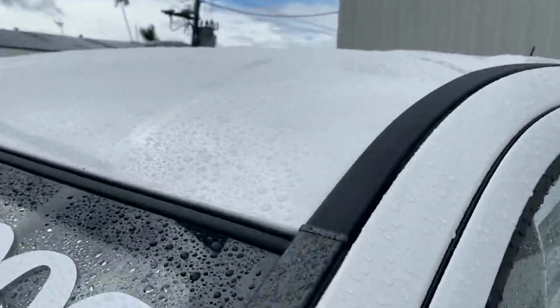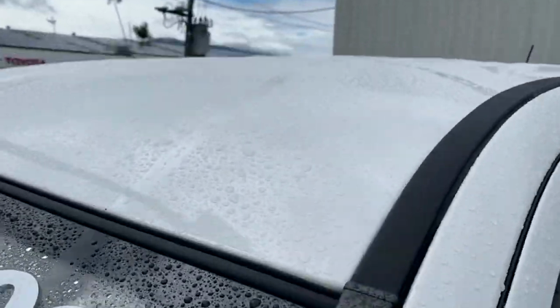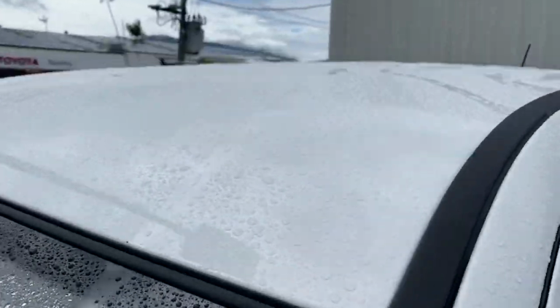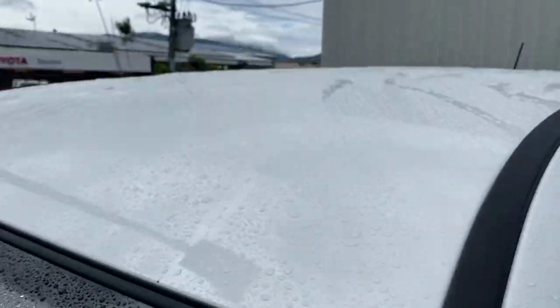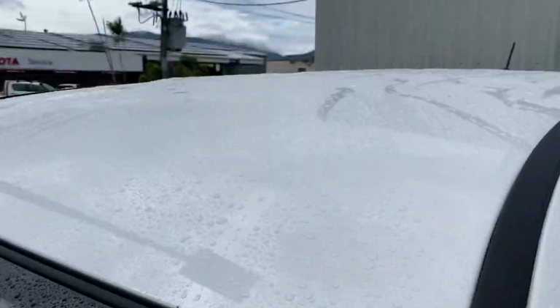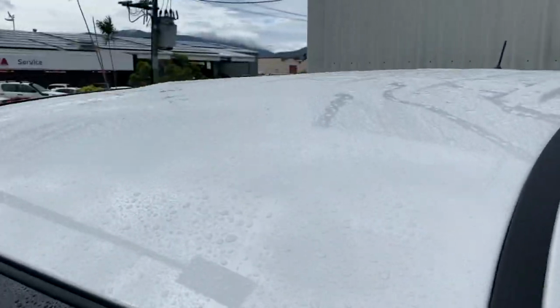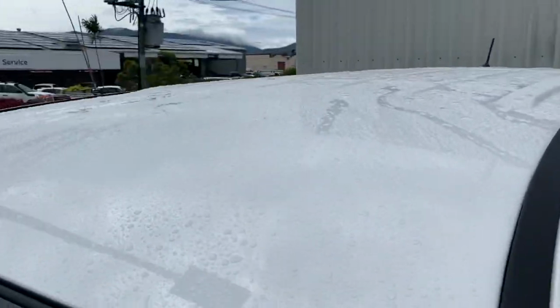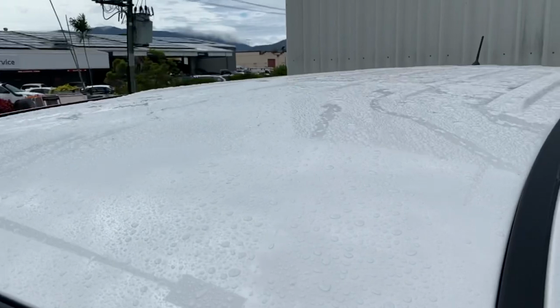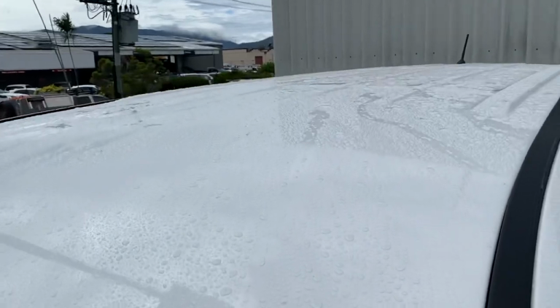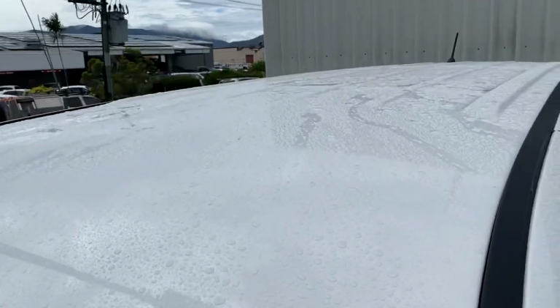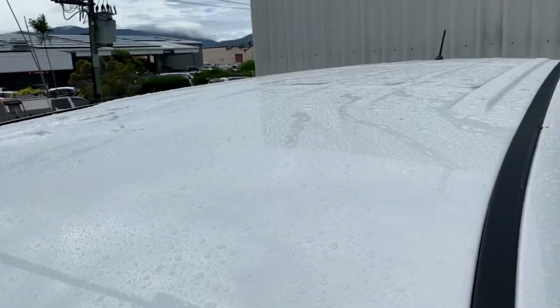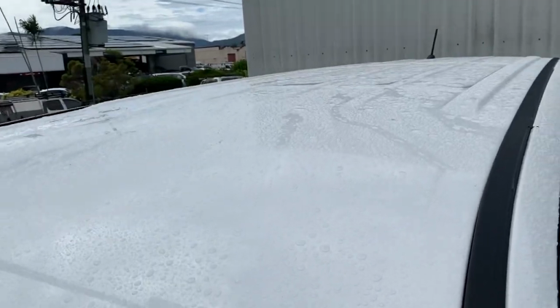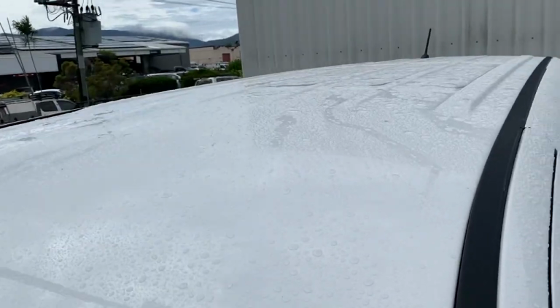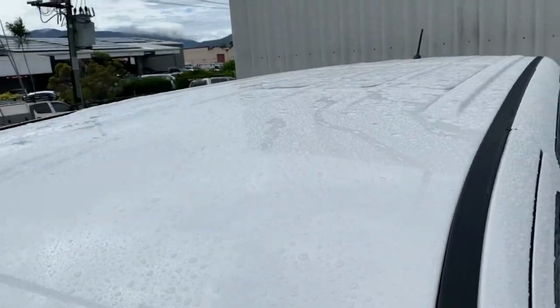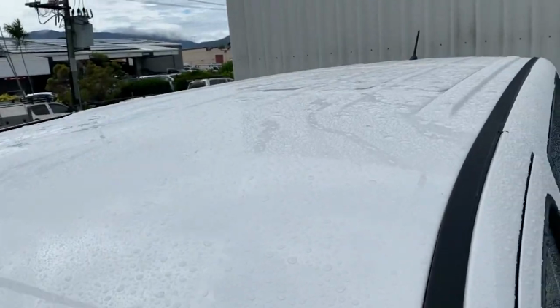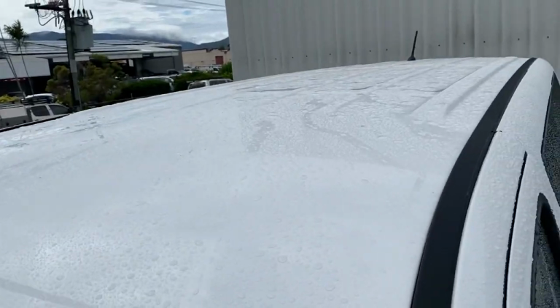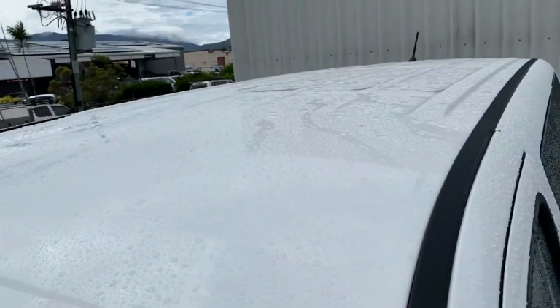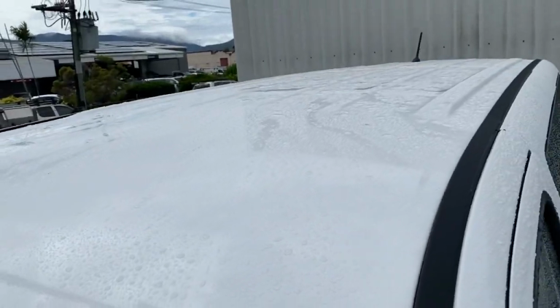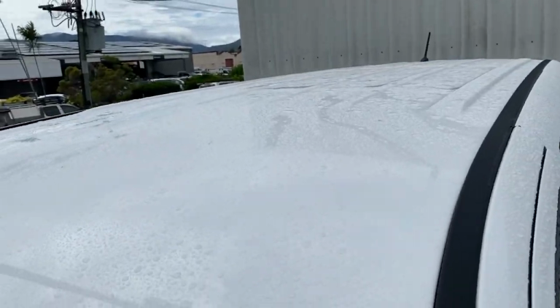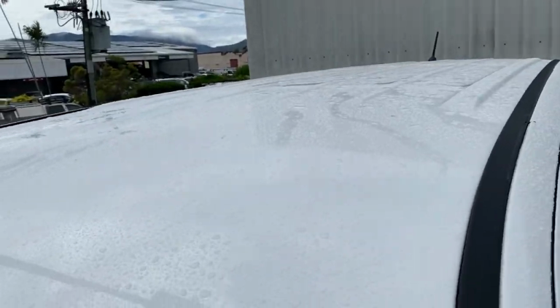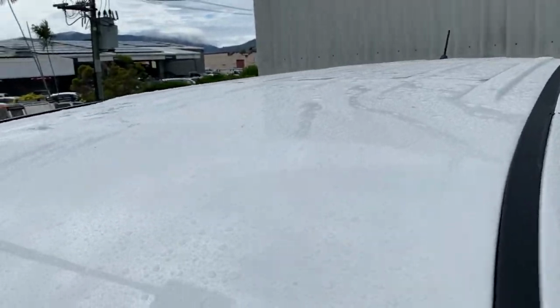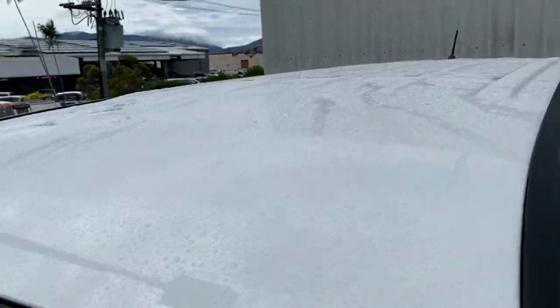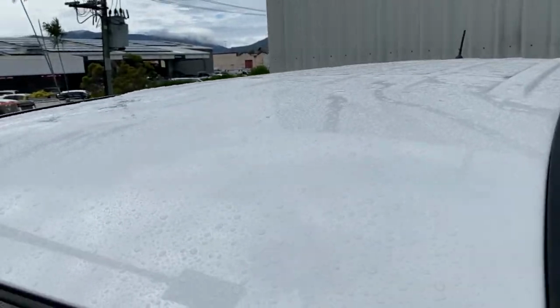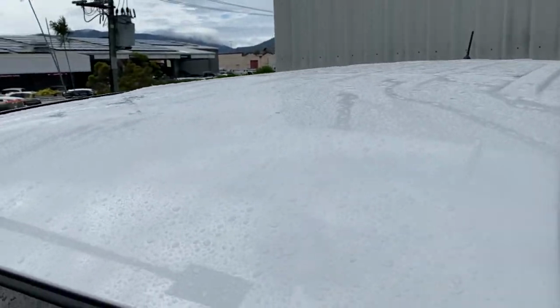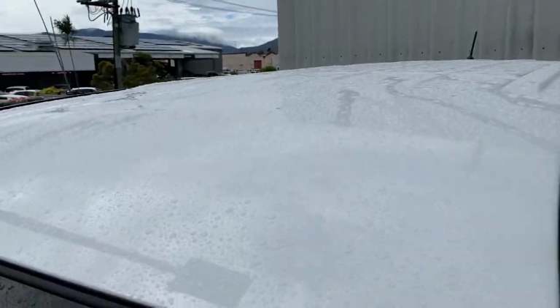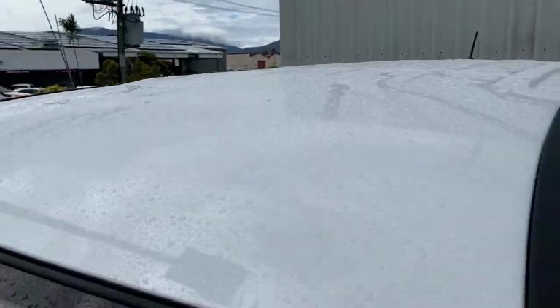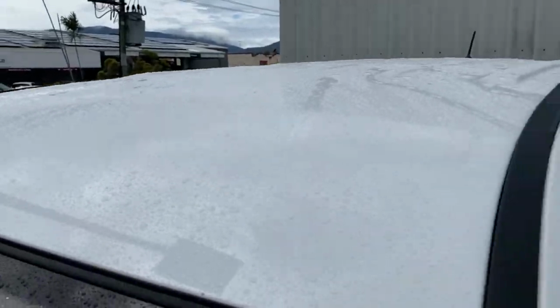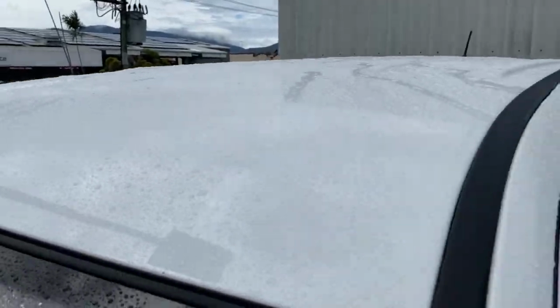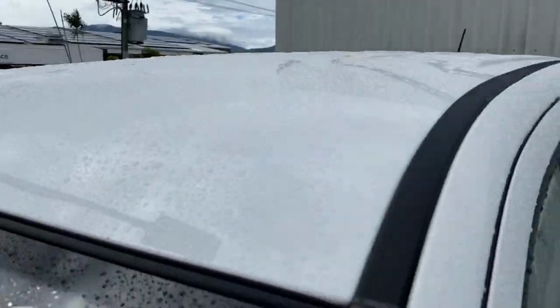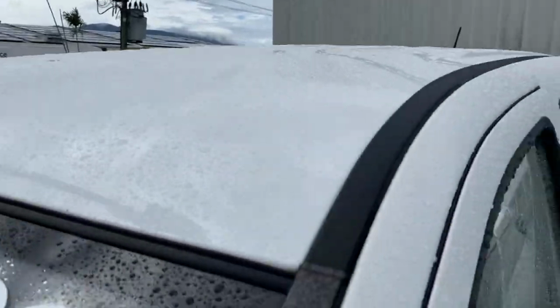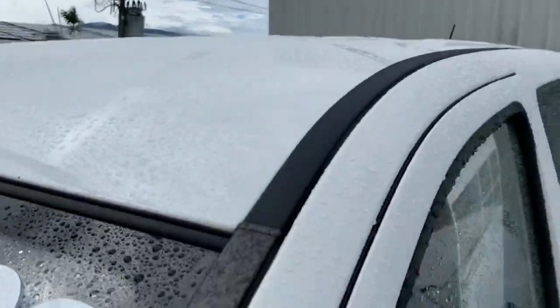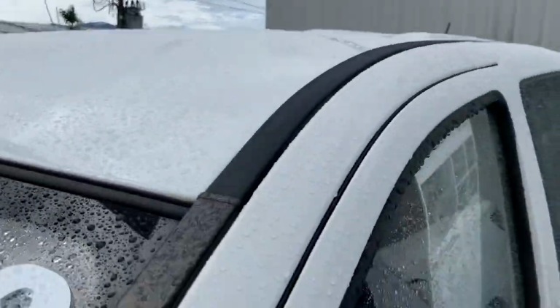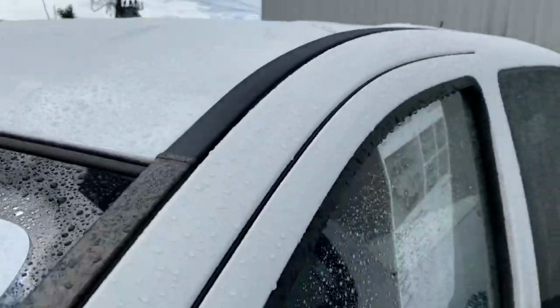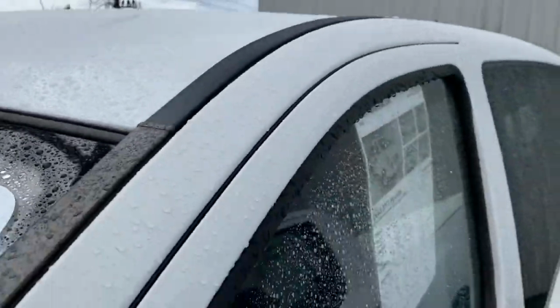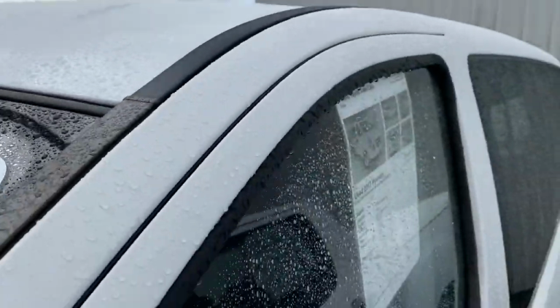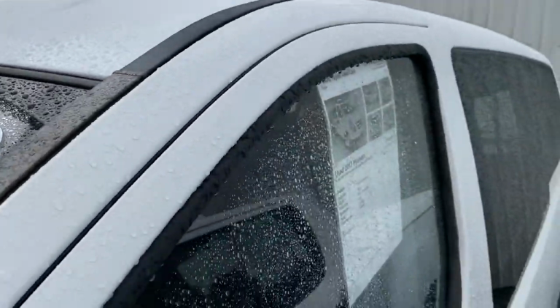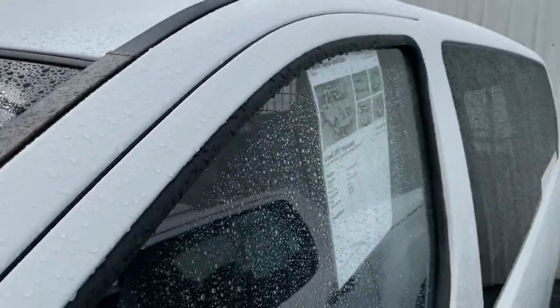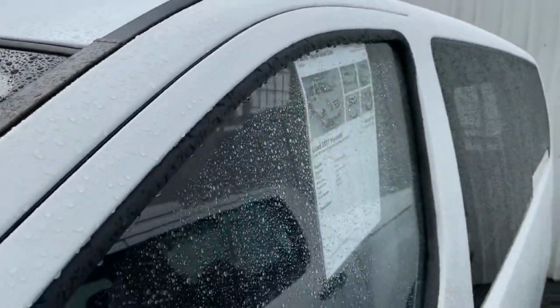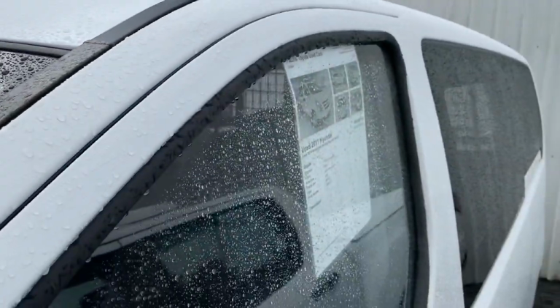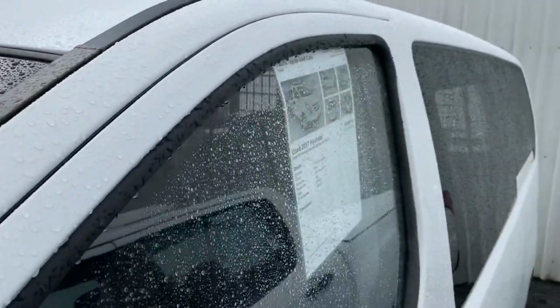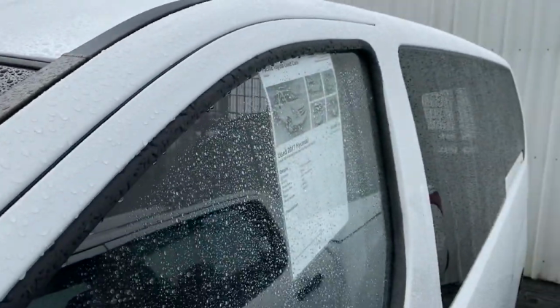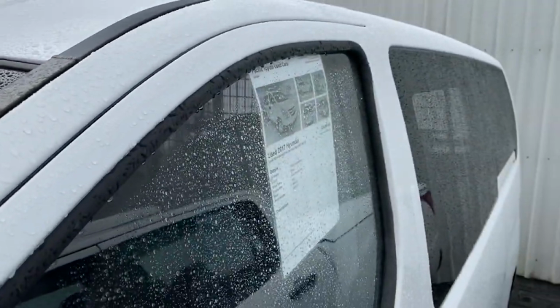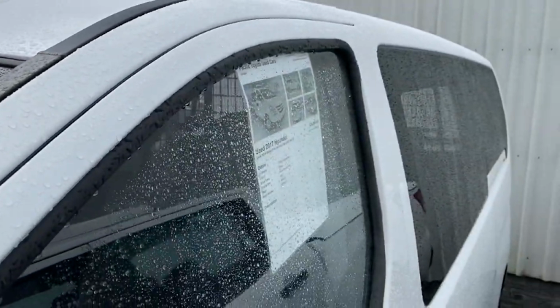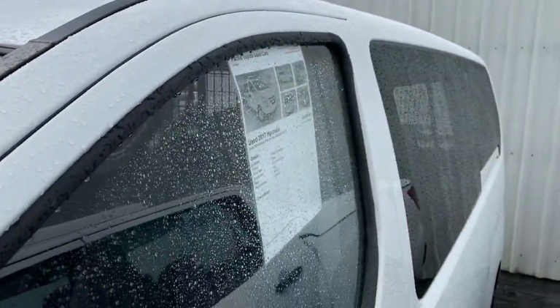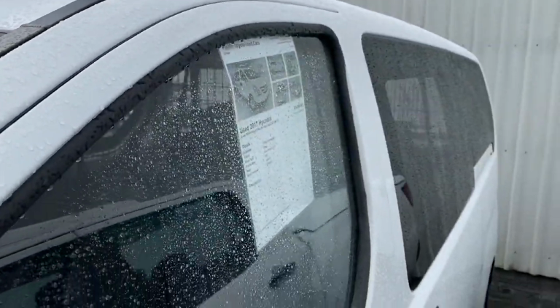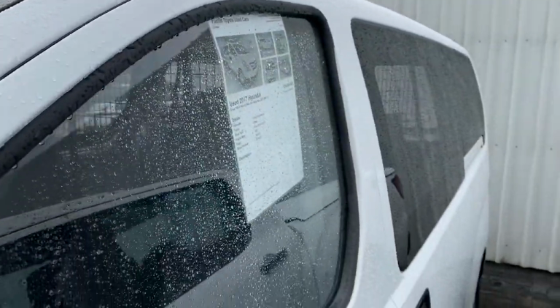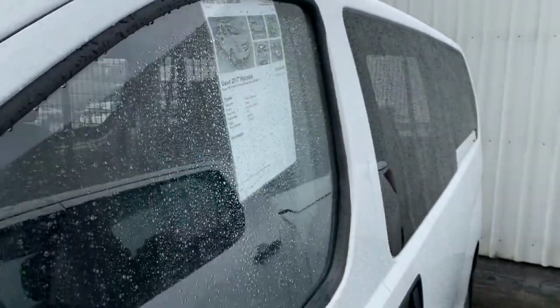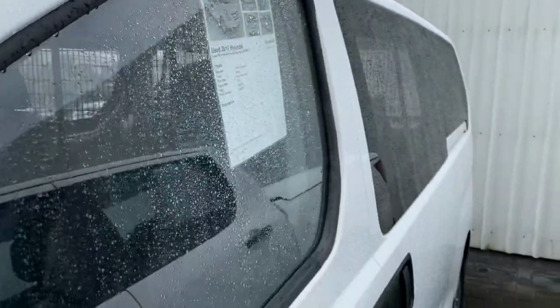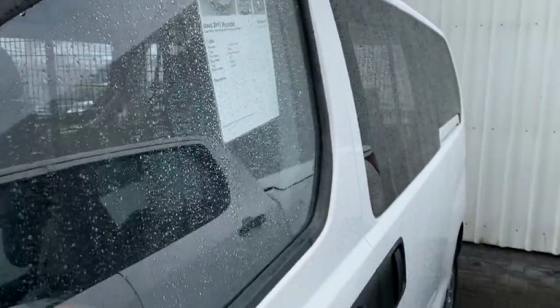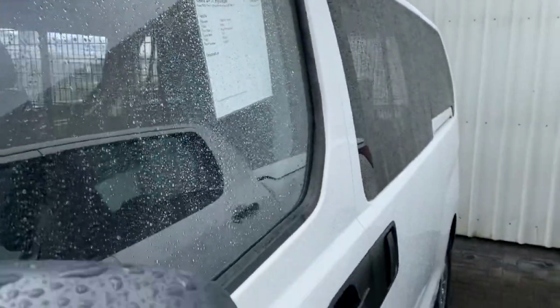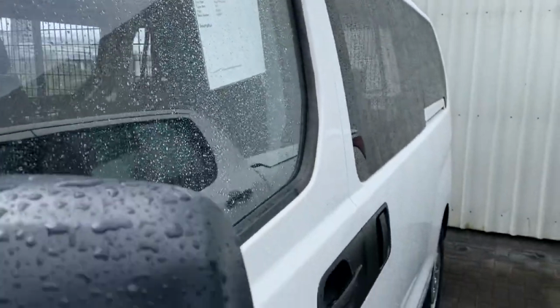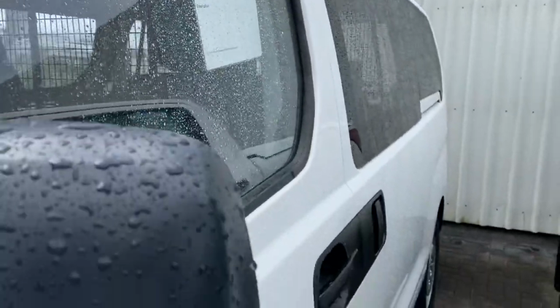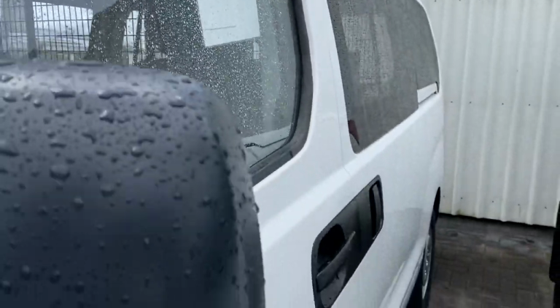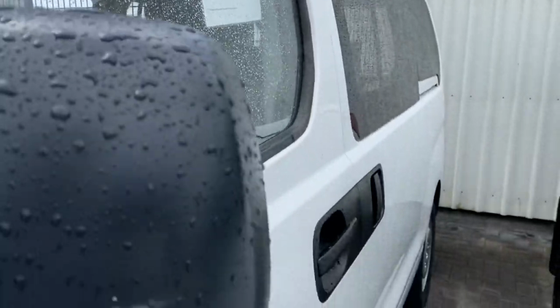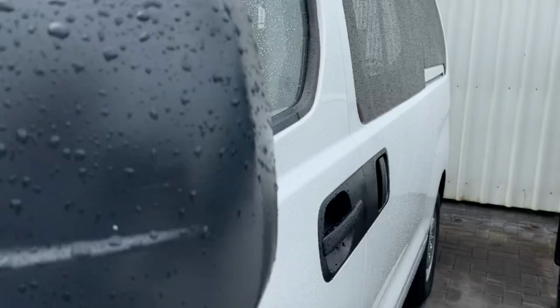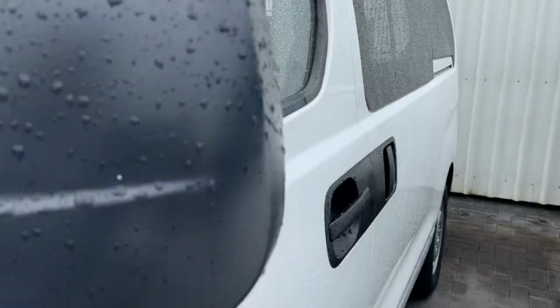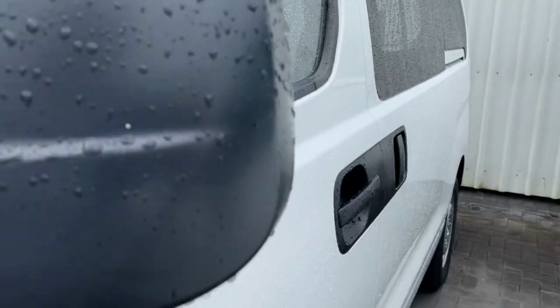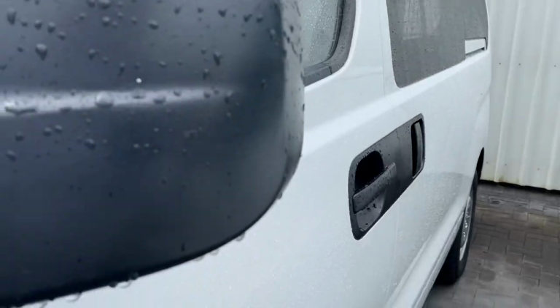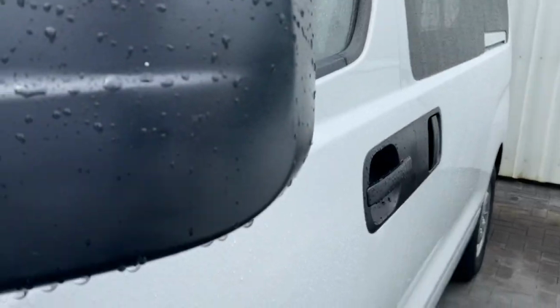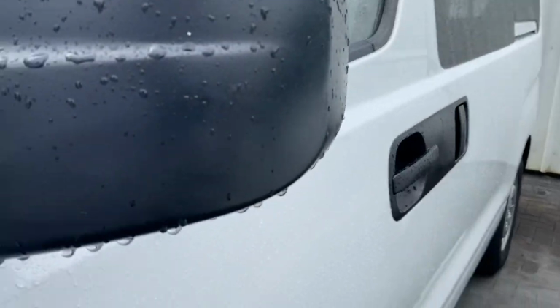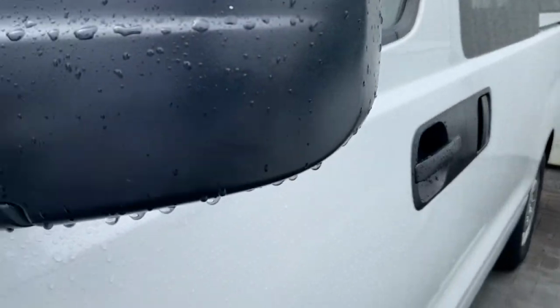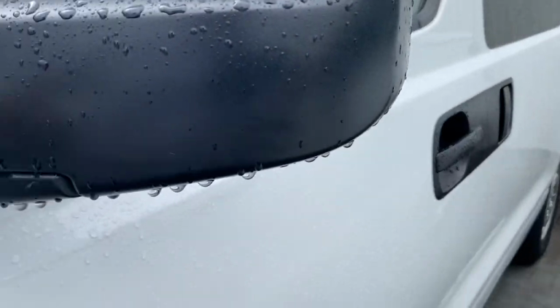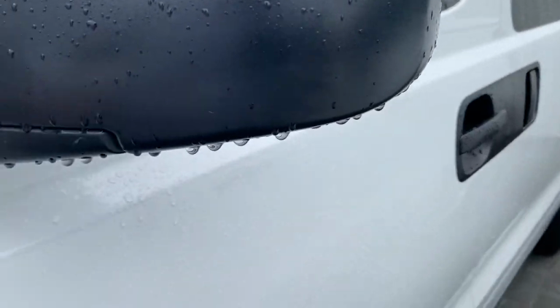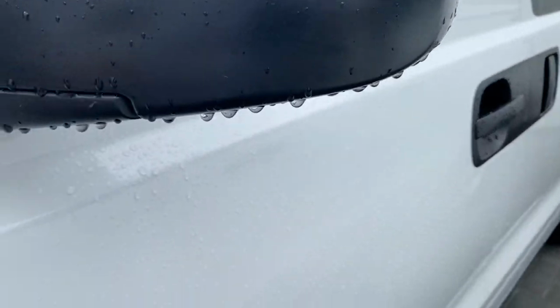Front tyres have plenty of tread left. Working your way down — nice big blinkers there. The roof — you can see there's no hail damage, no marks, no rust up there at all.